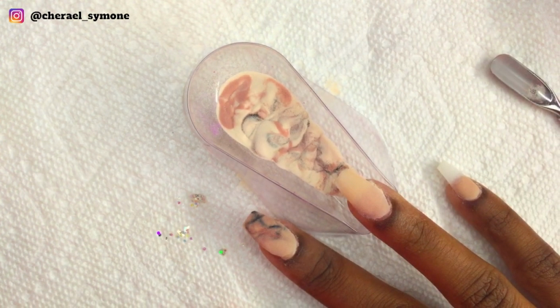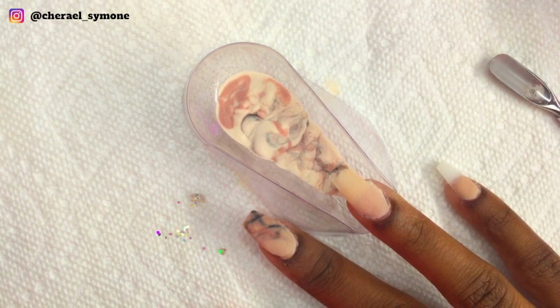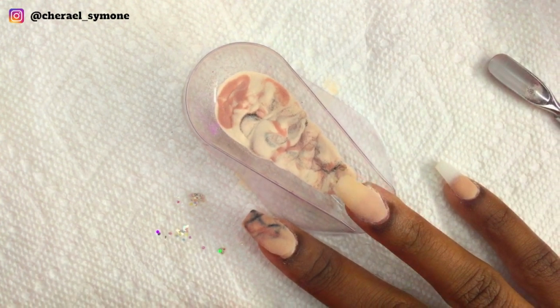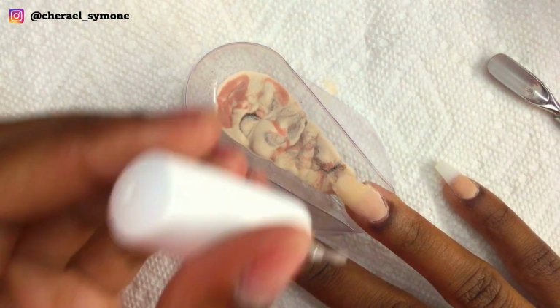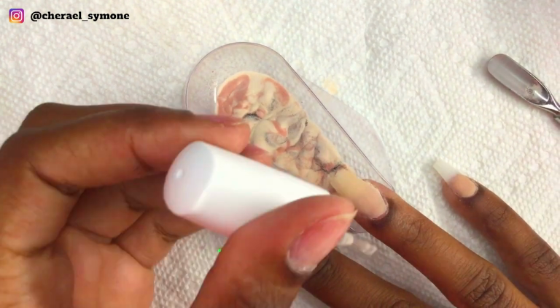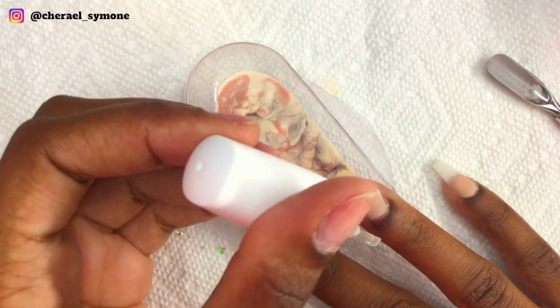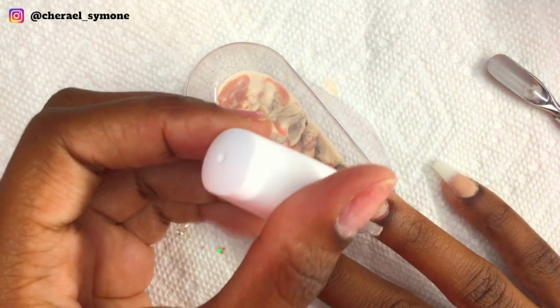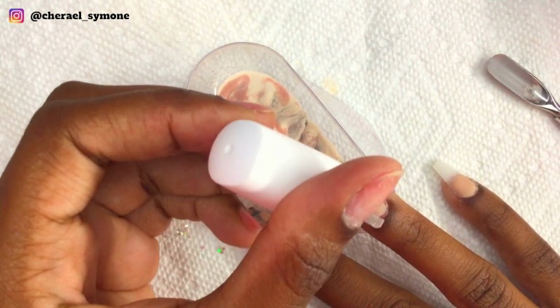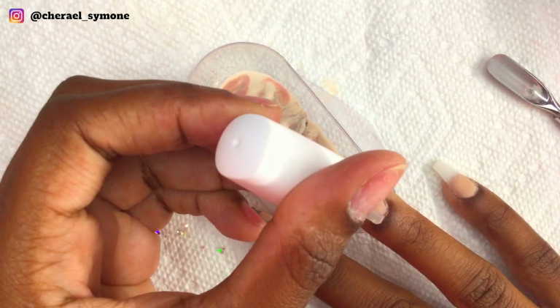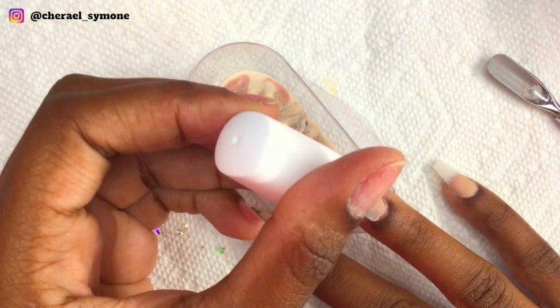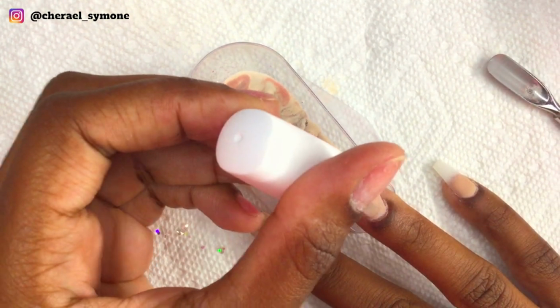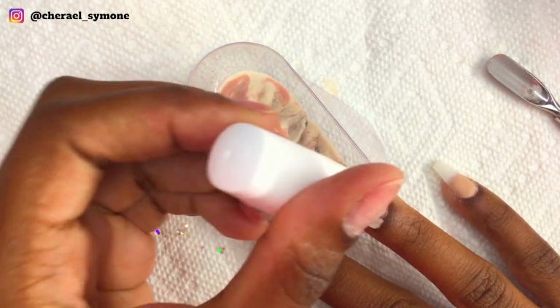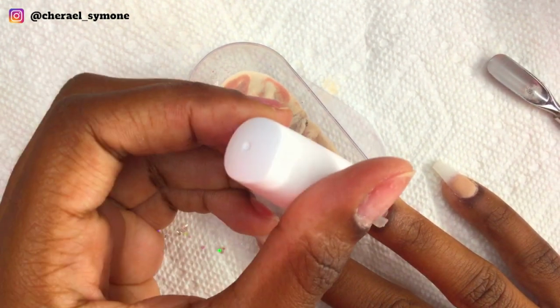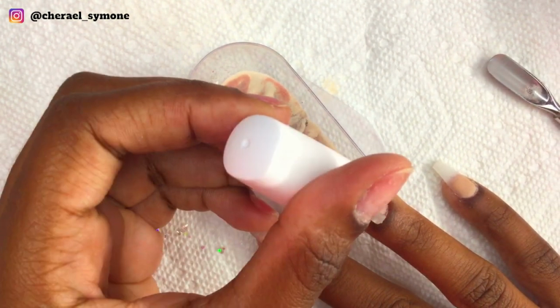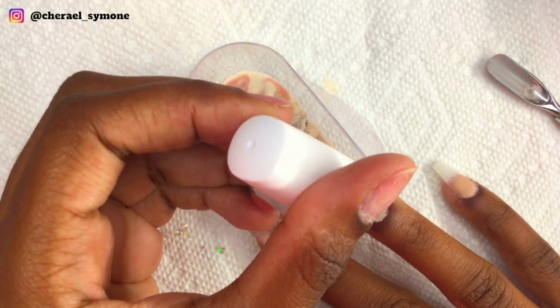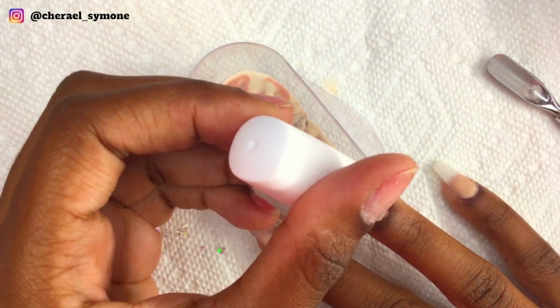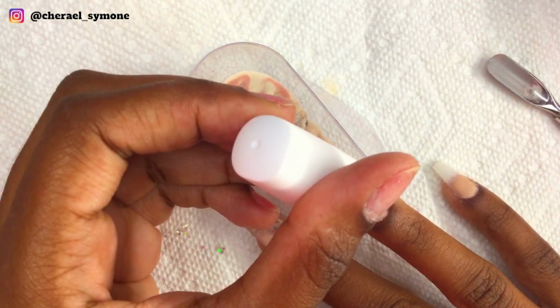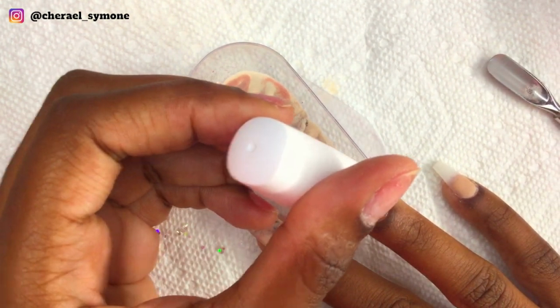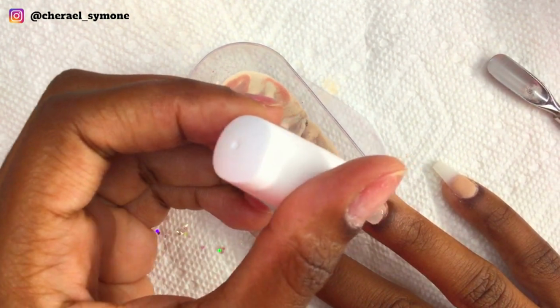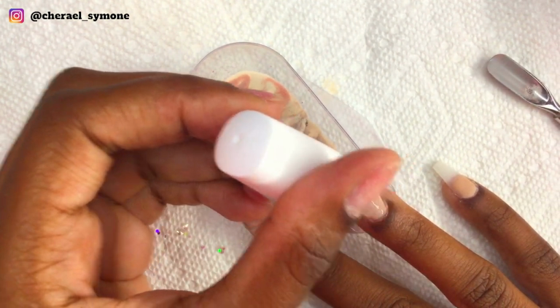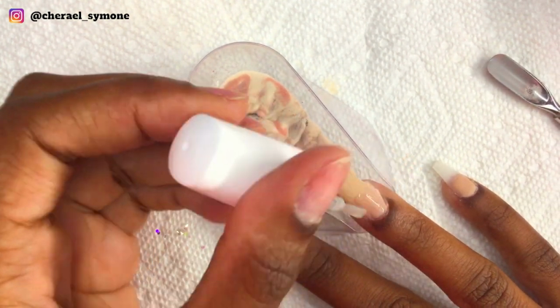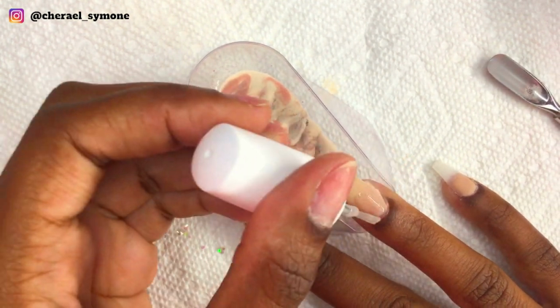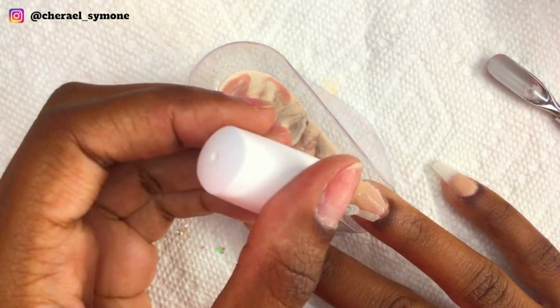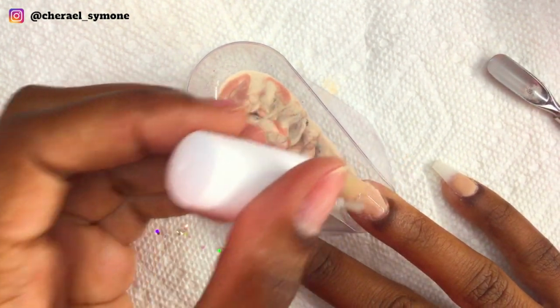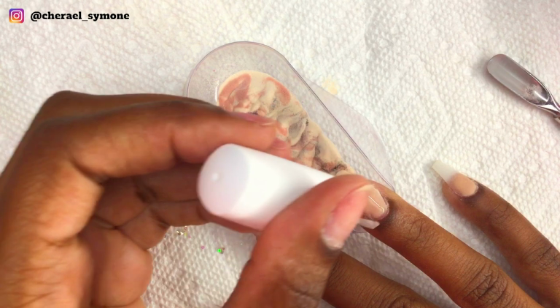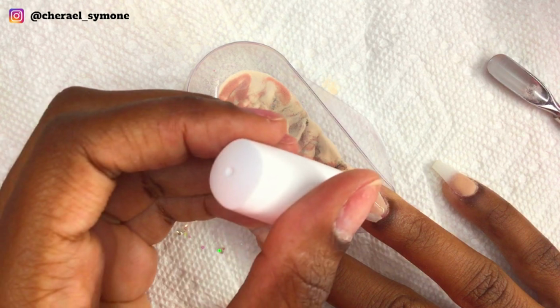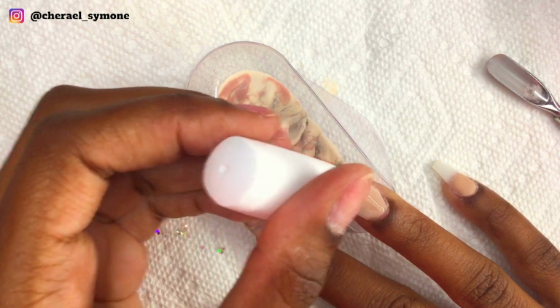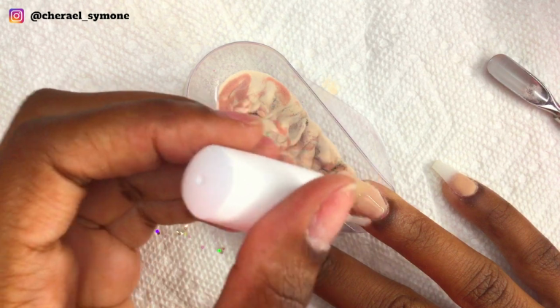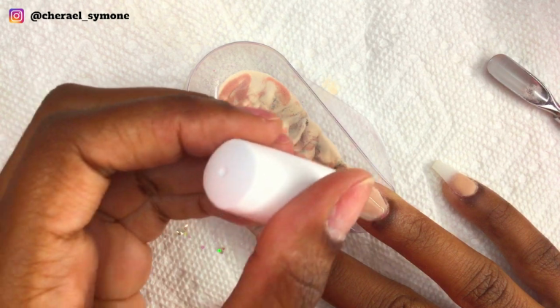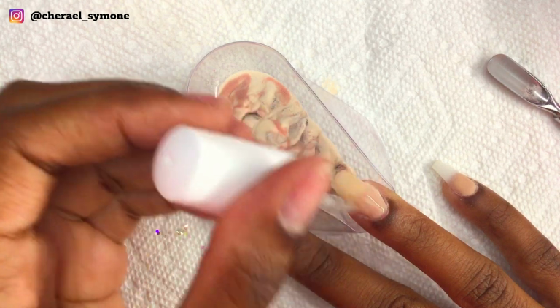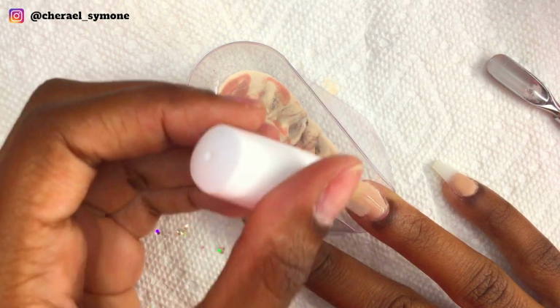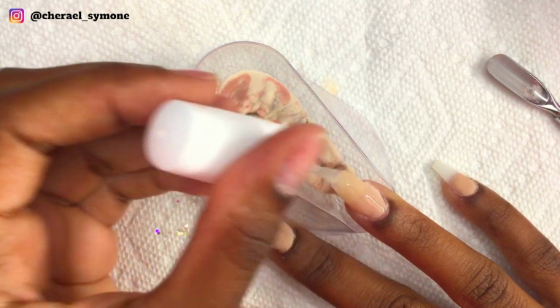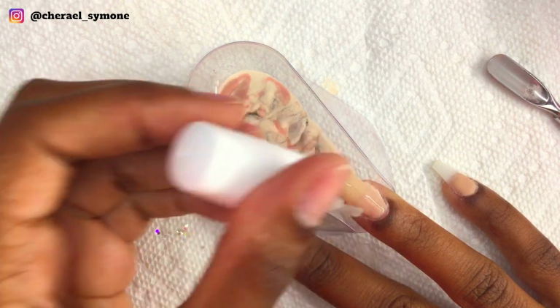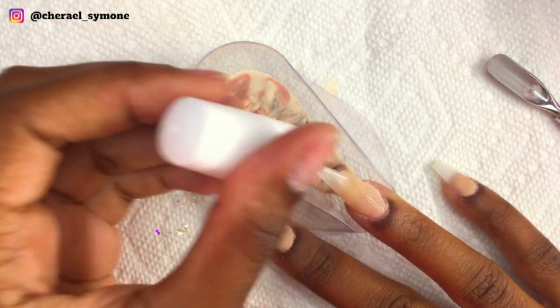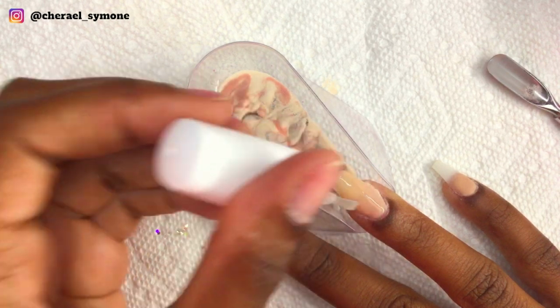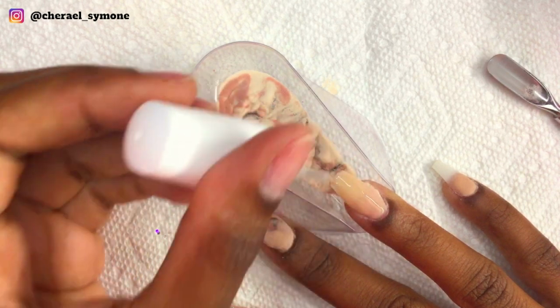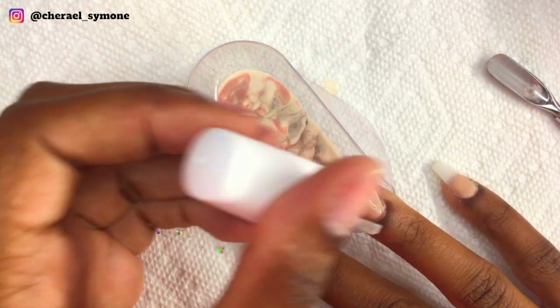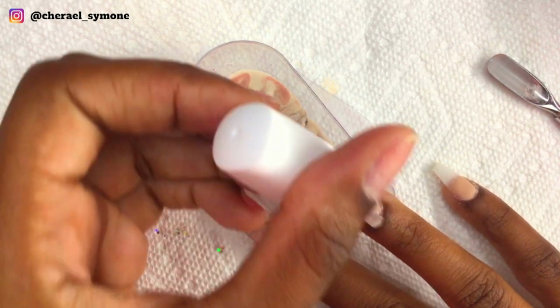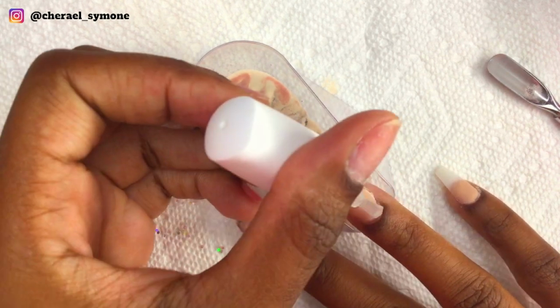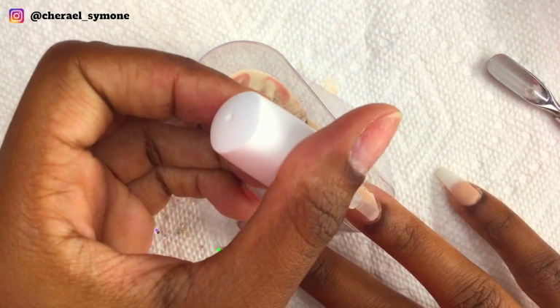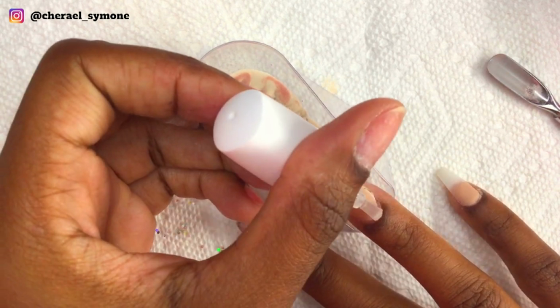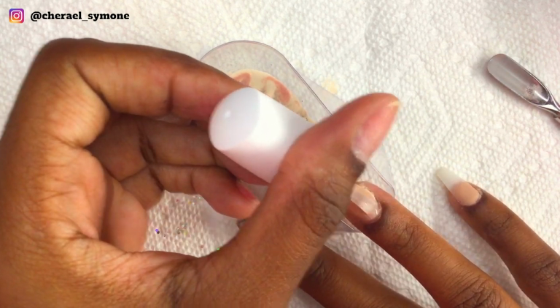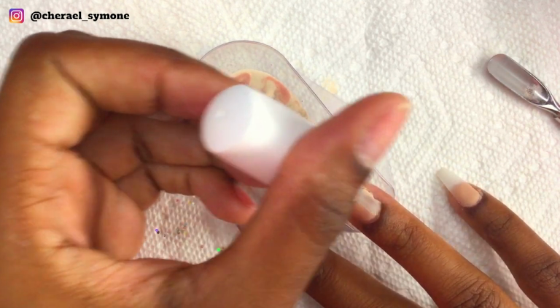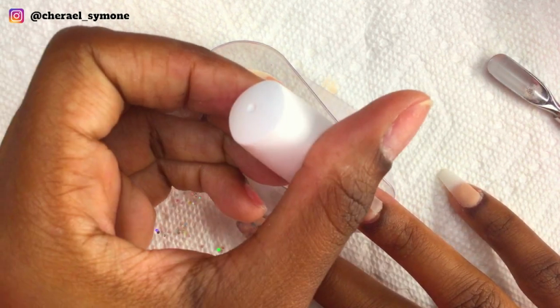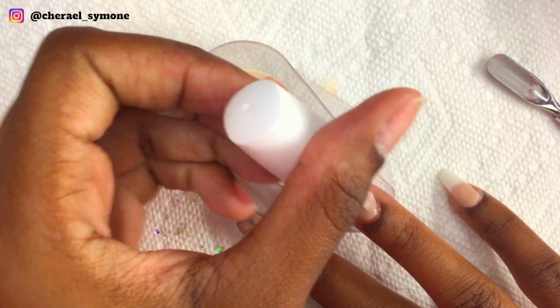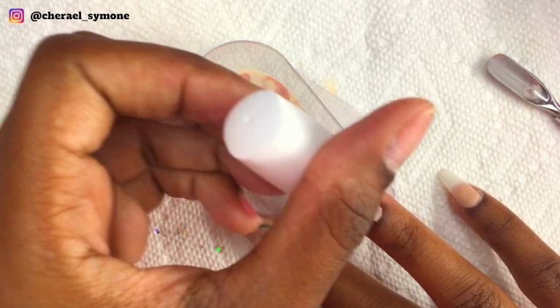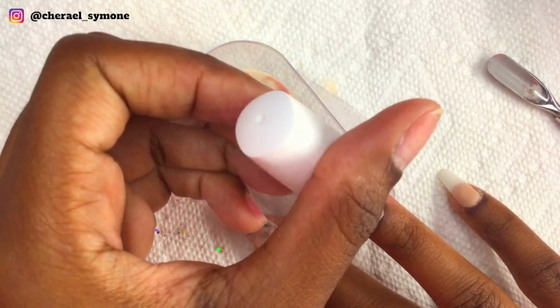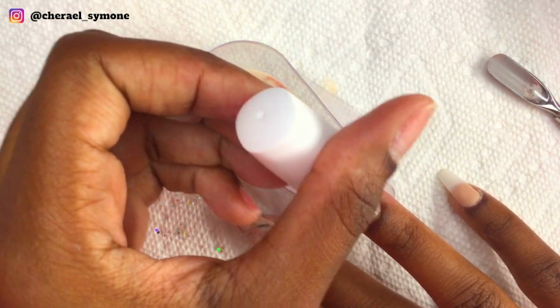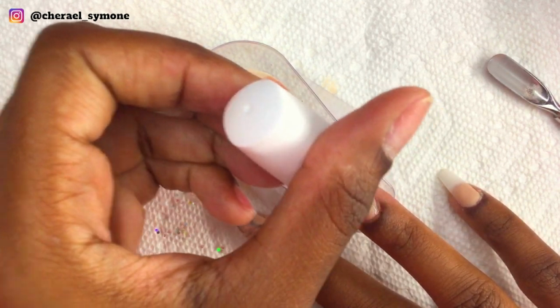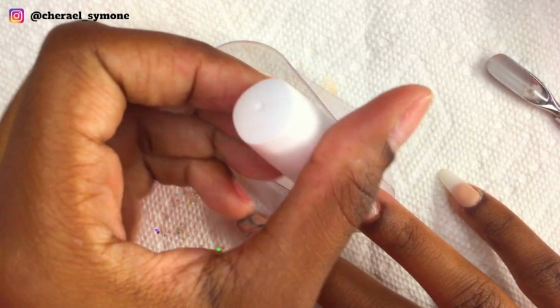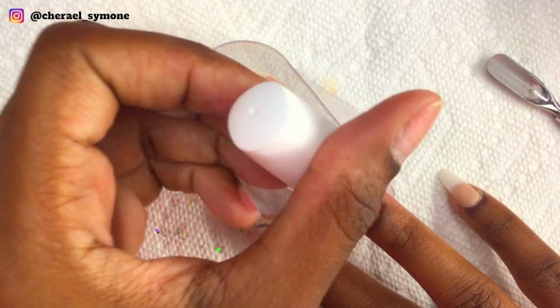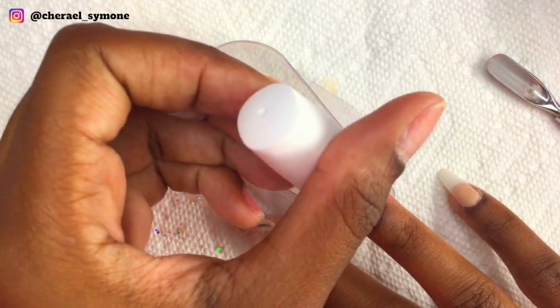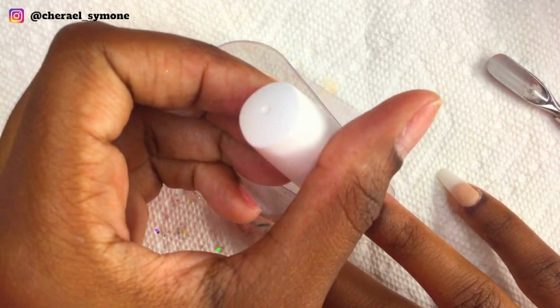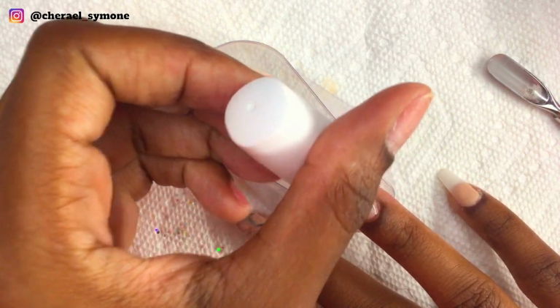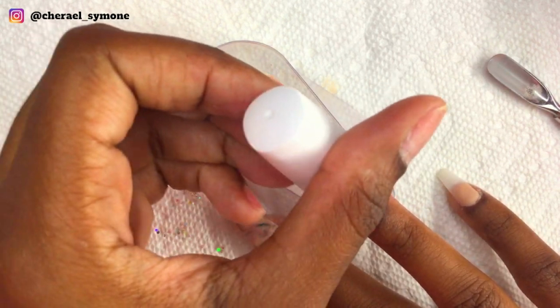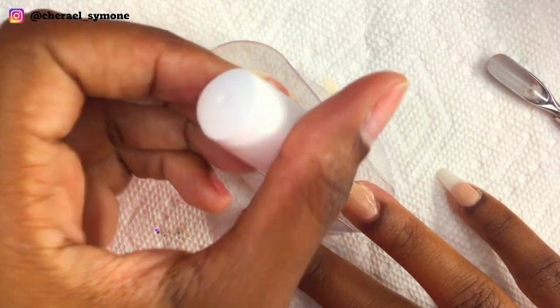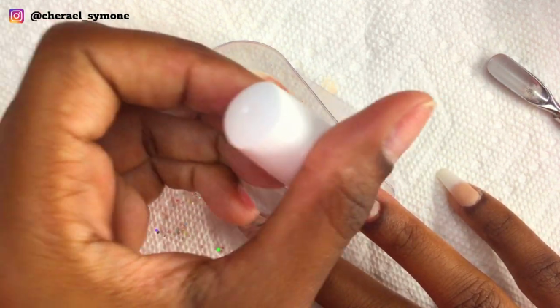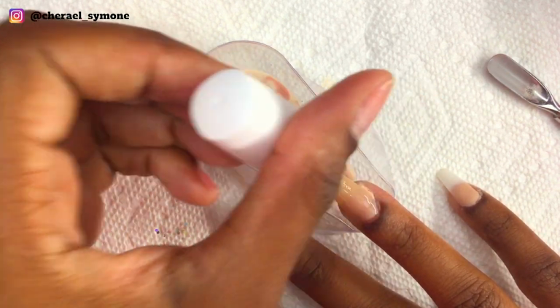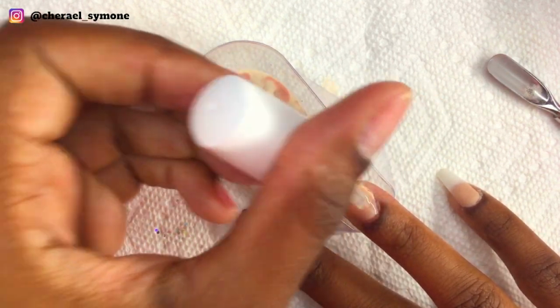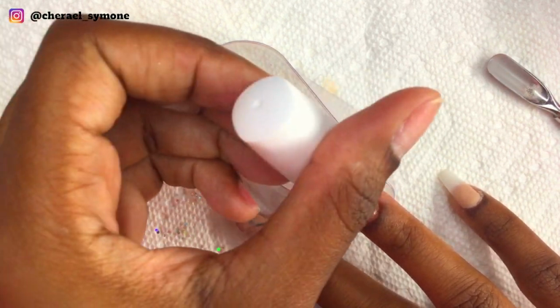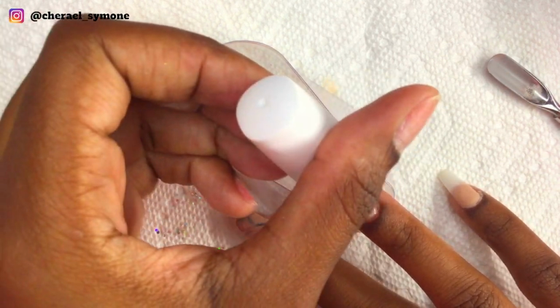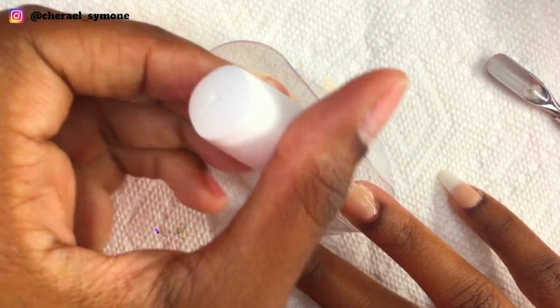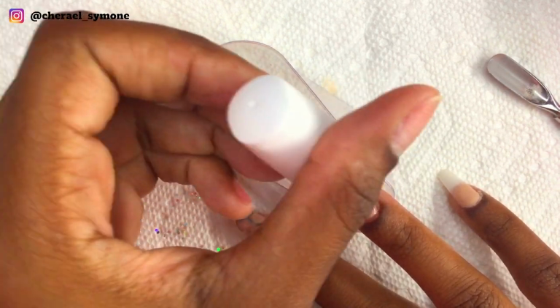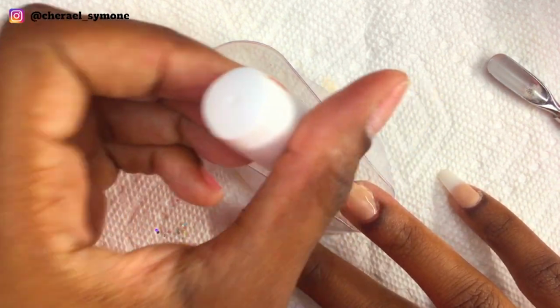Now on my ring finger I apply base to the whole nail and then place it into the marble mixture.